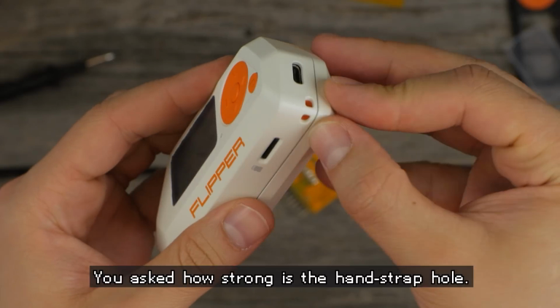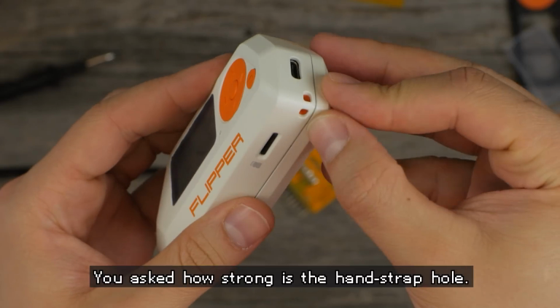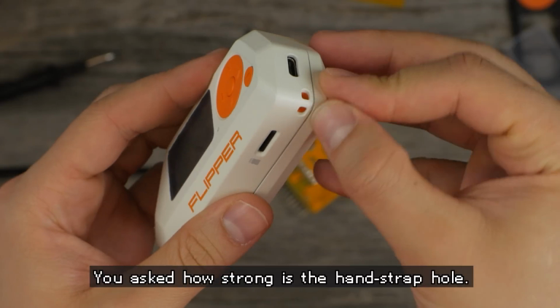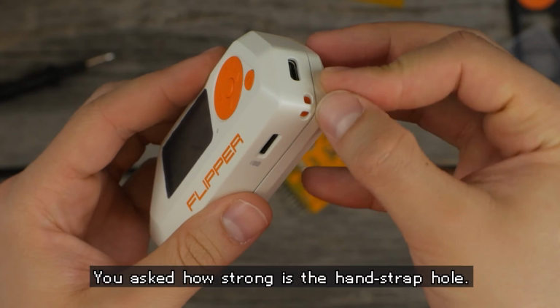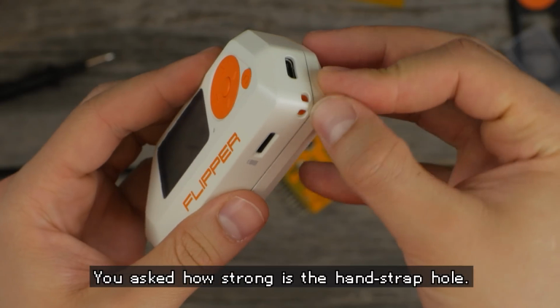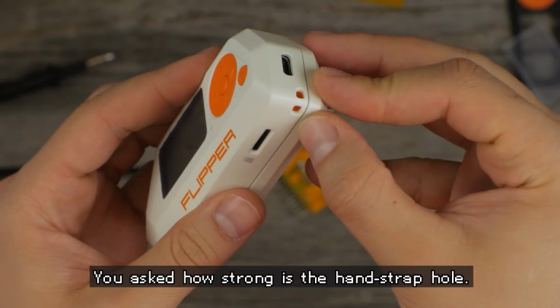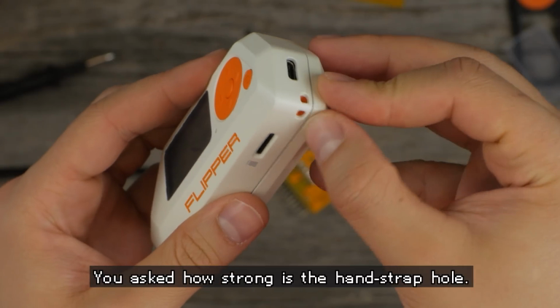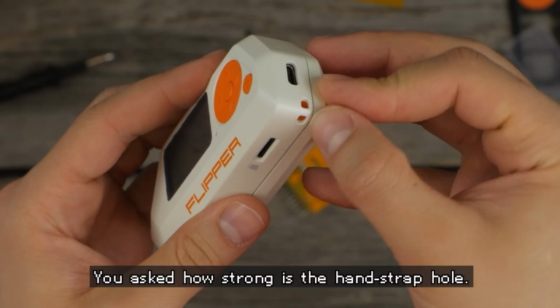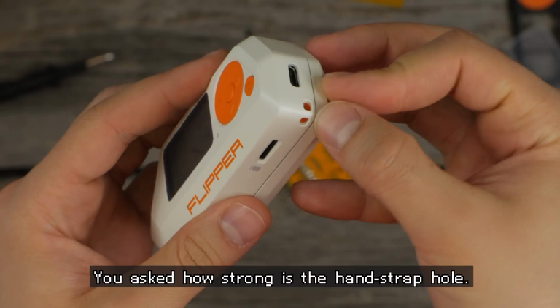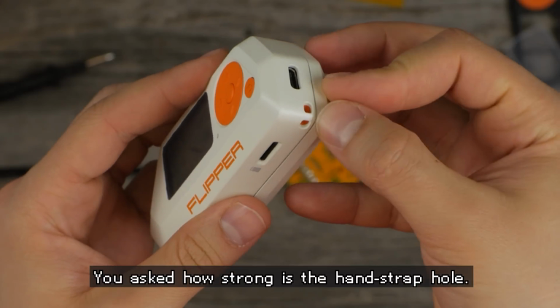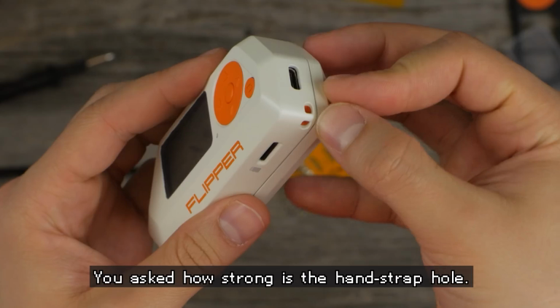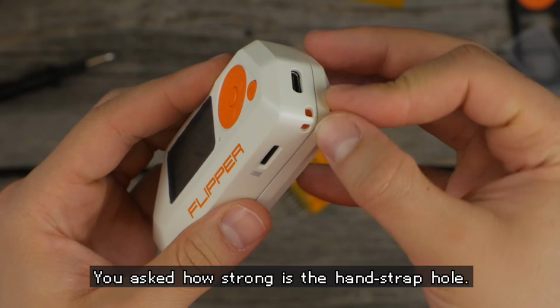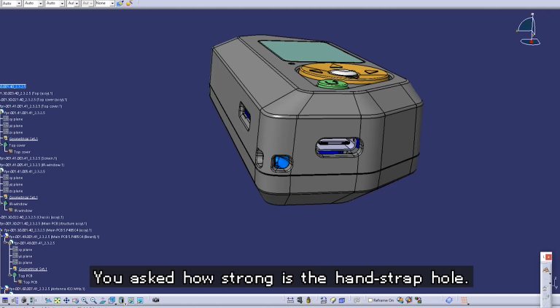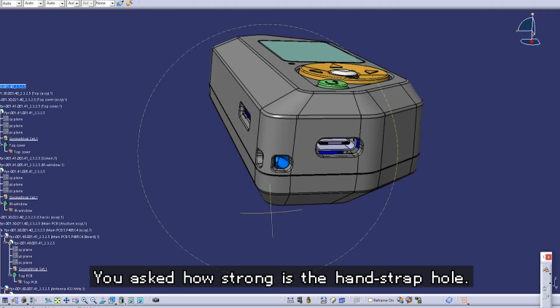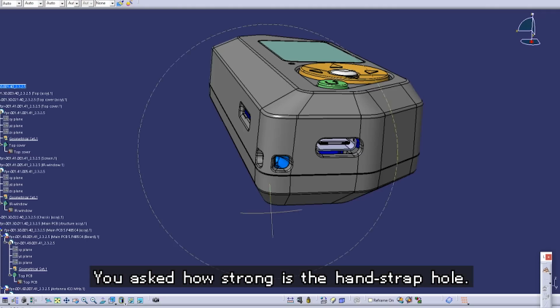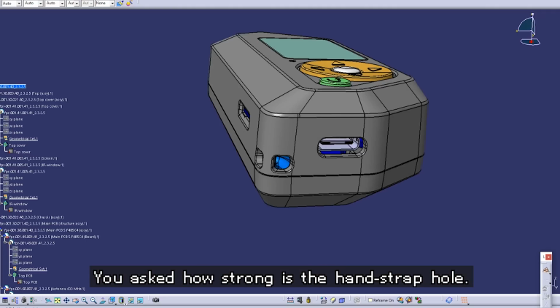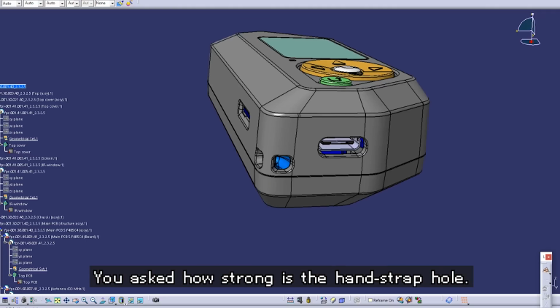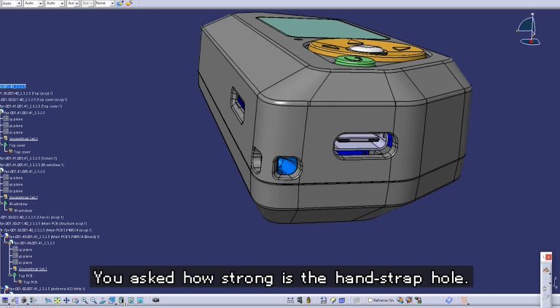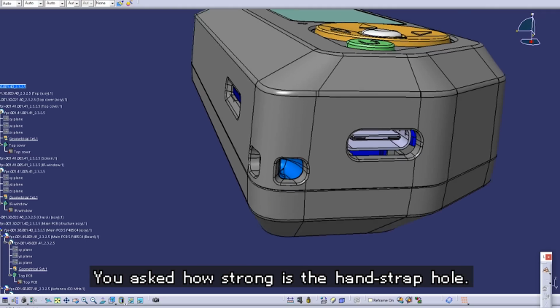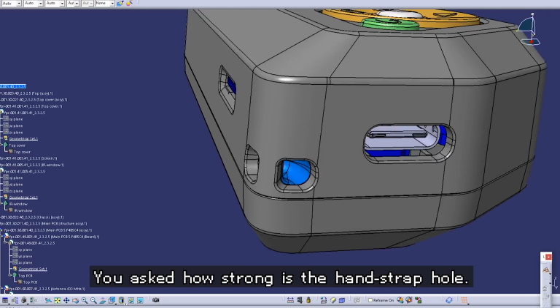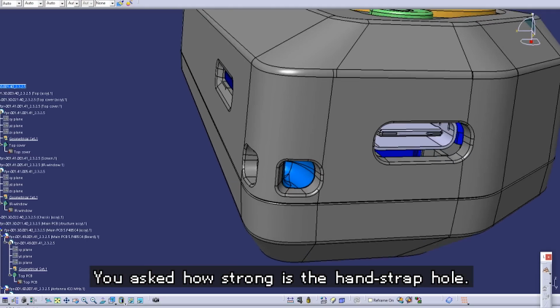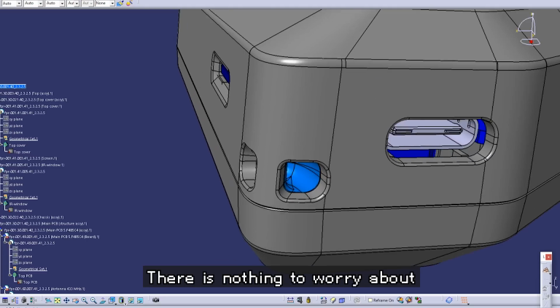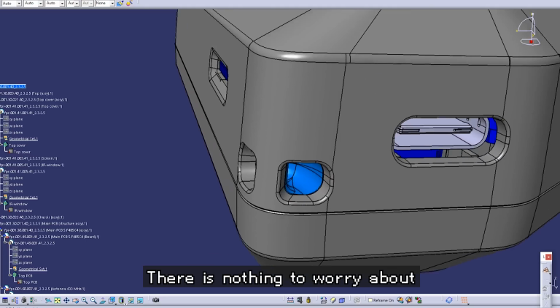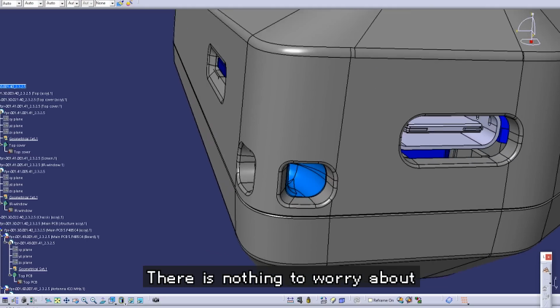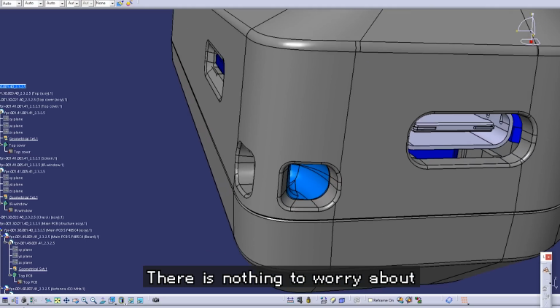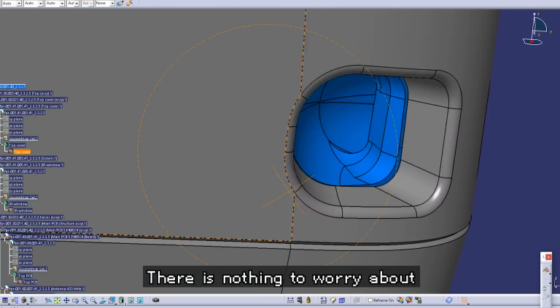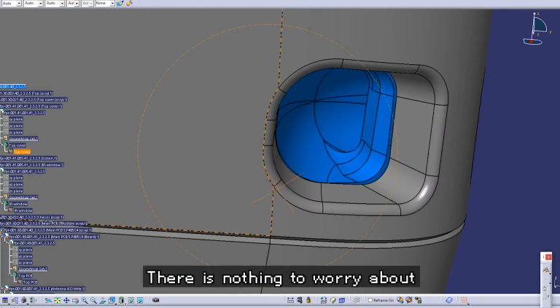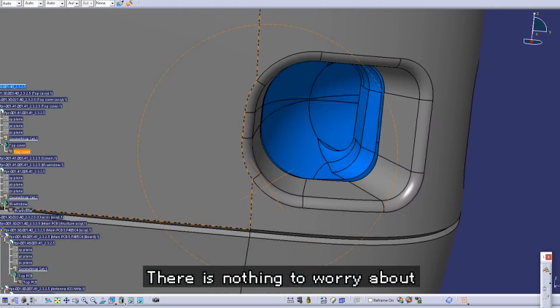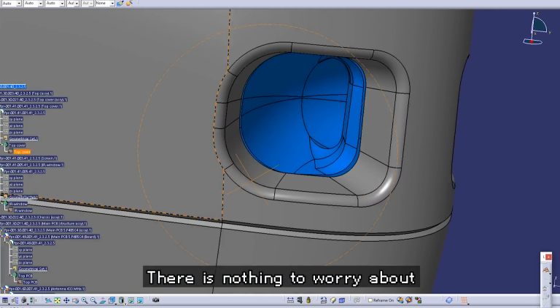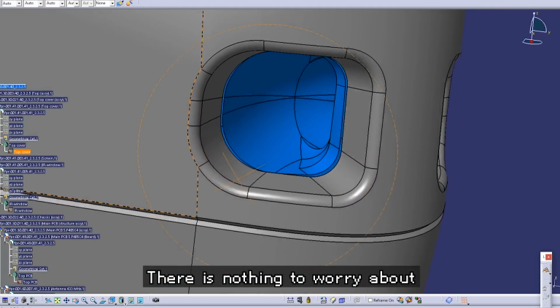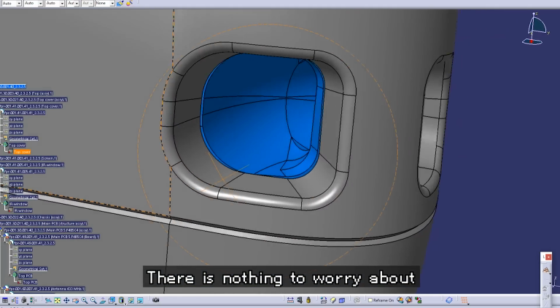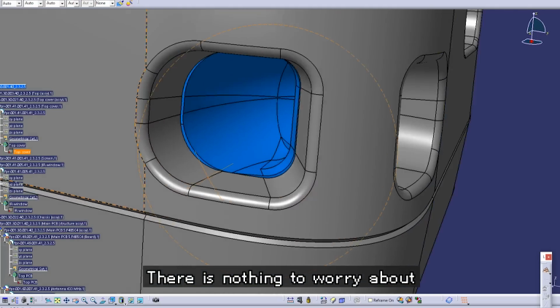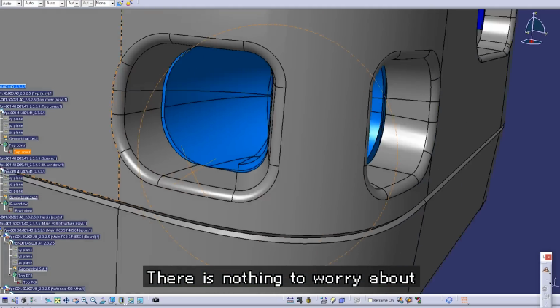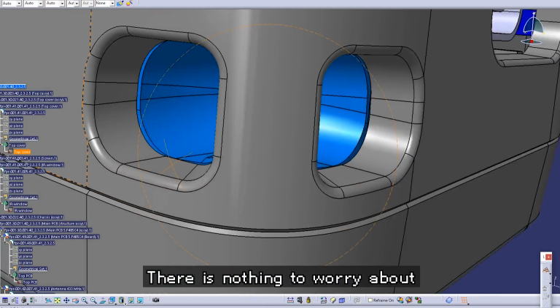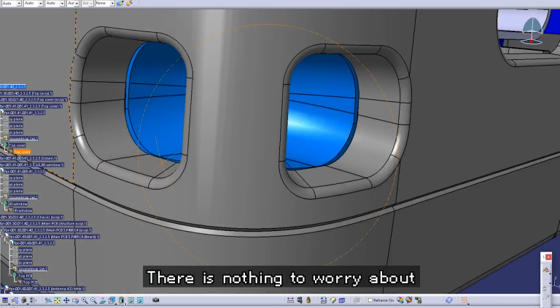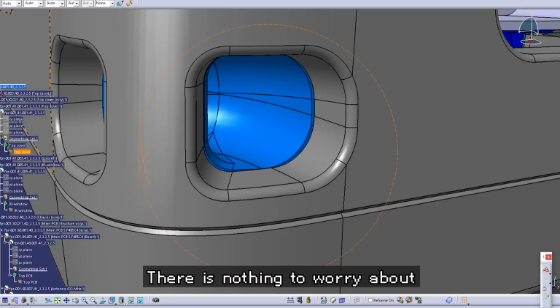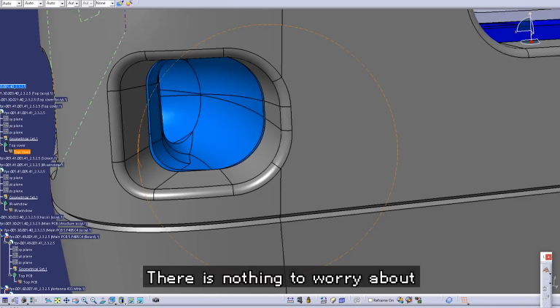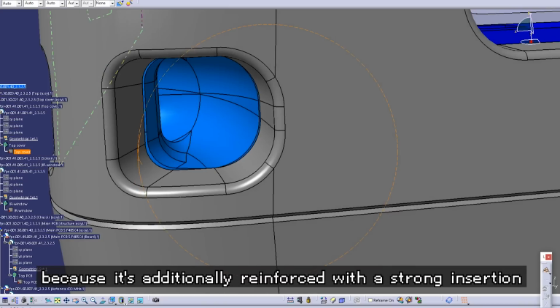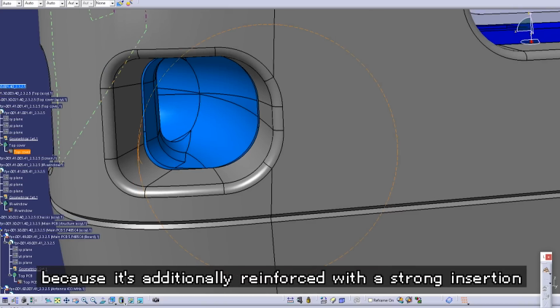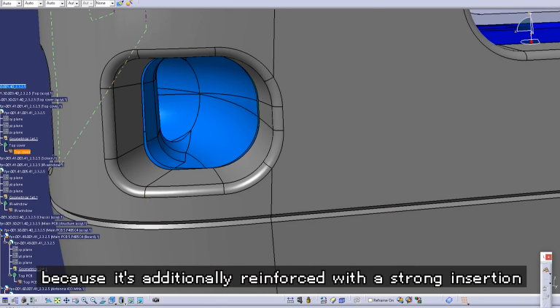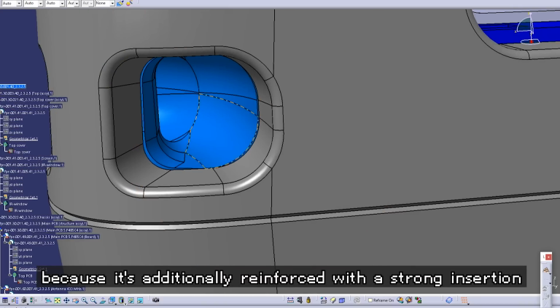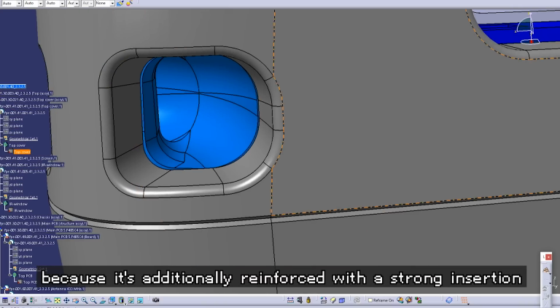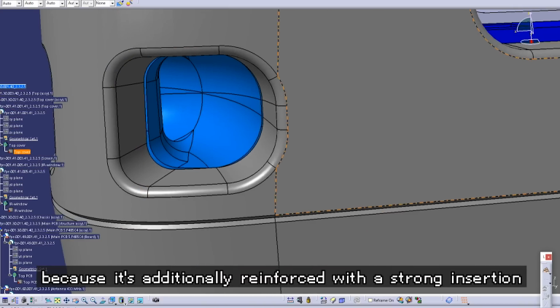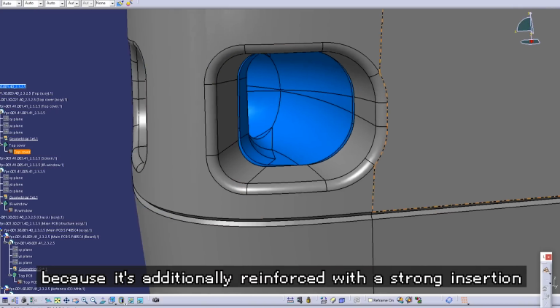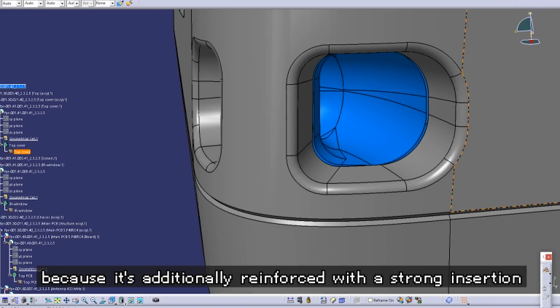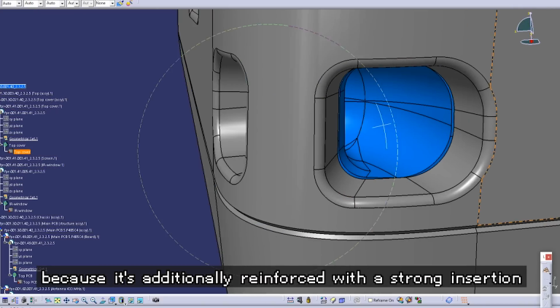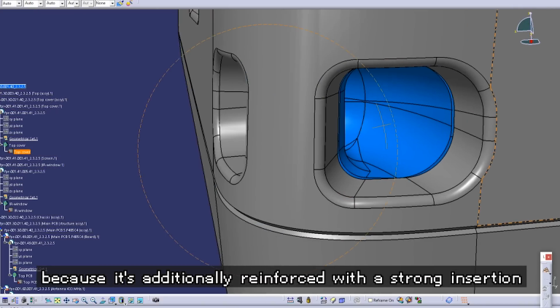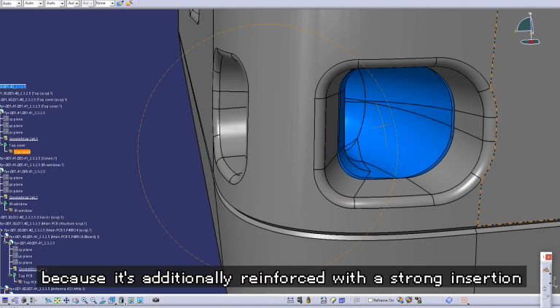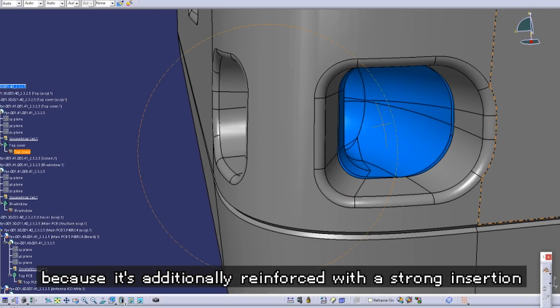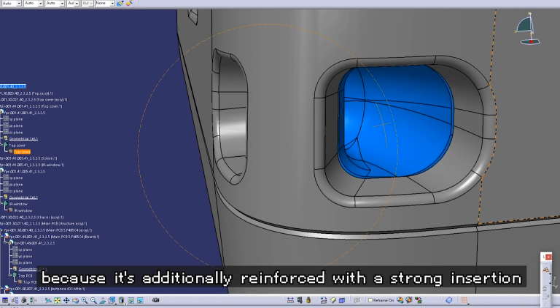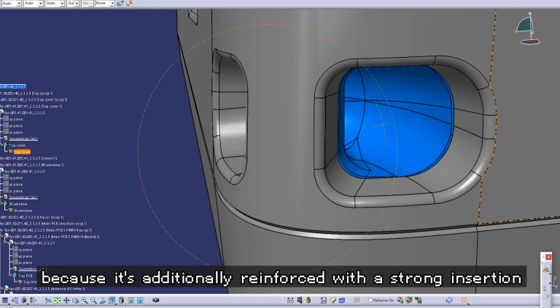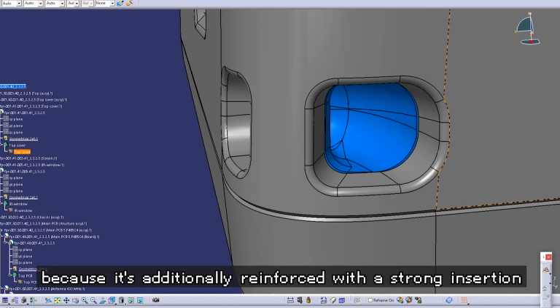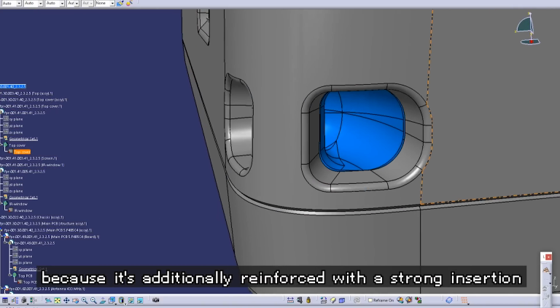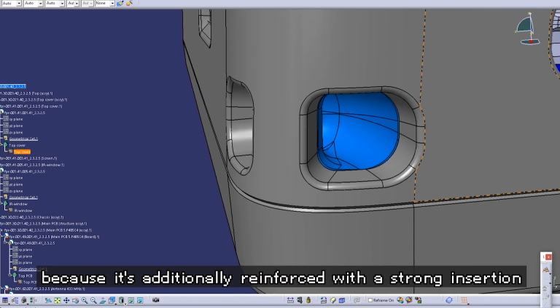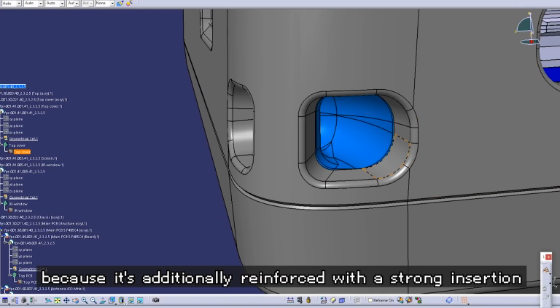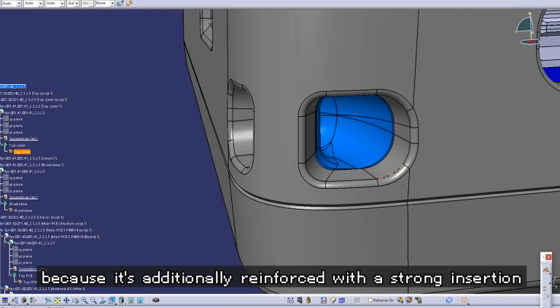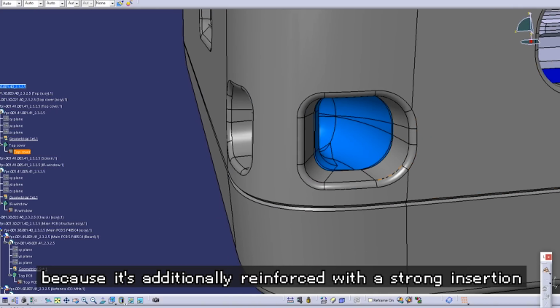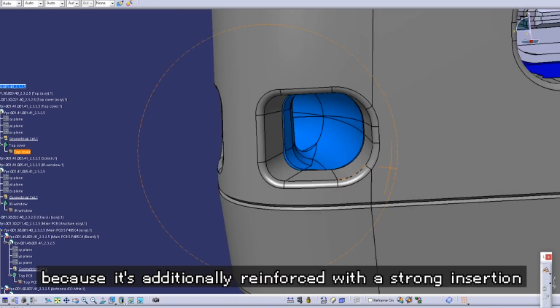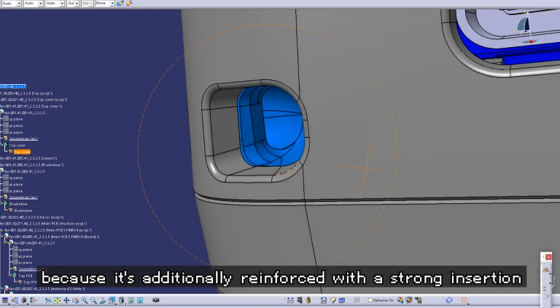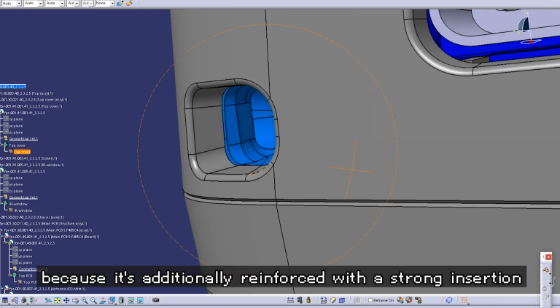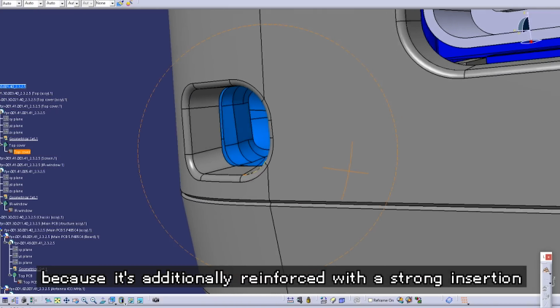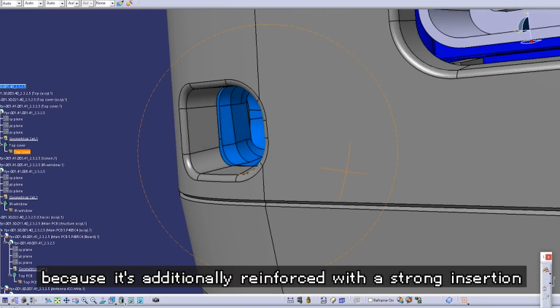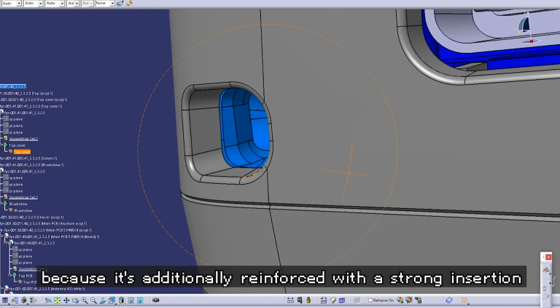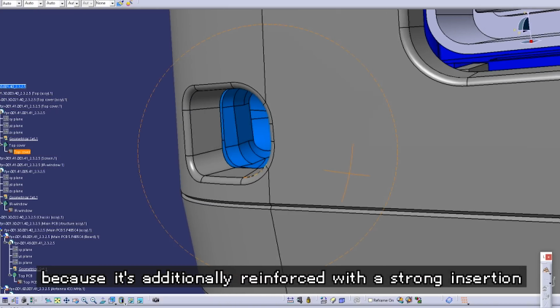You asked how strong the hand strap holds. There is nothing to worry about because it's additionally reinforced with a plastic insertion.